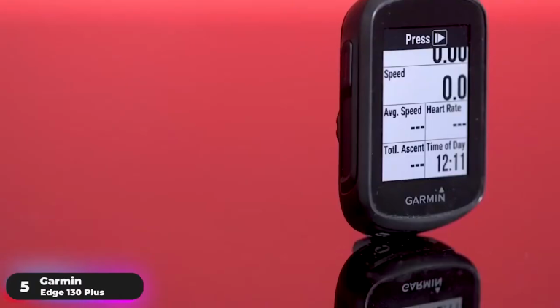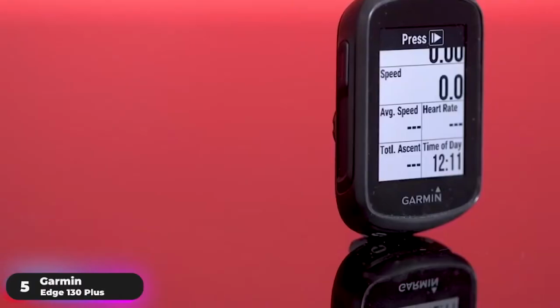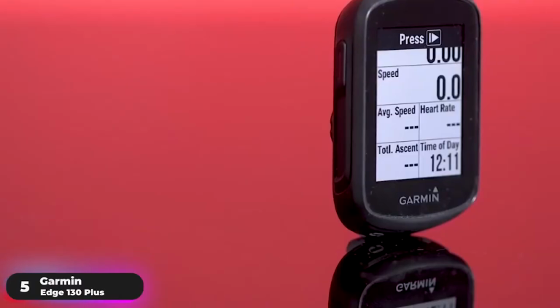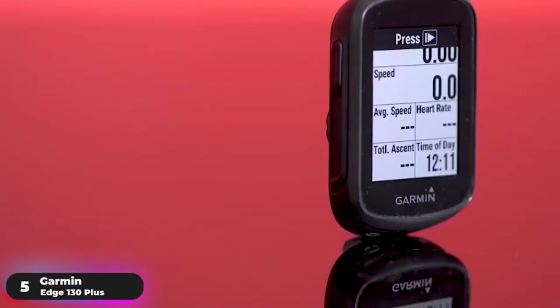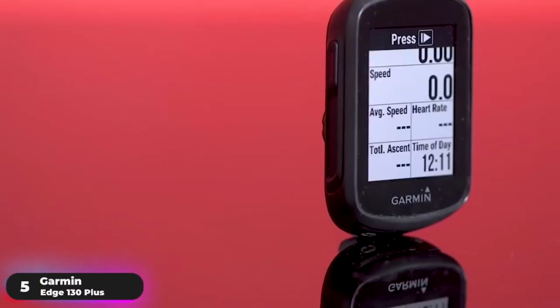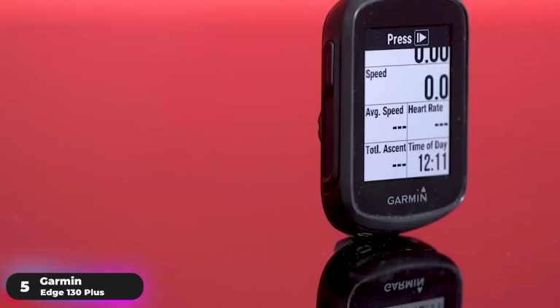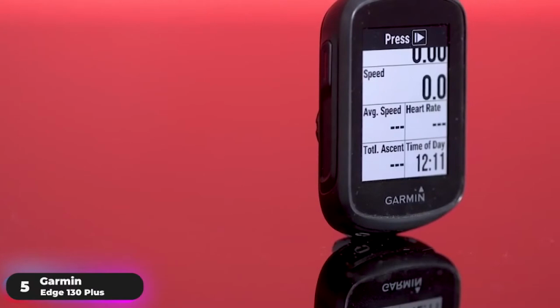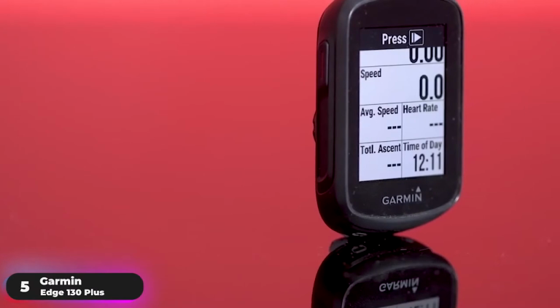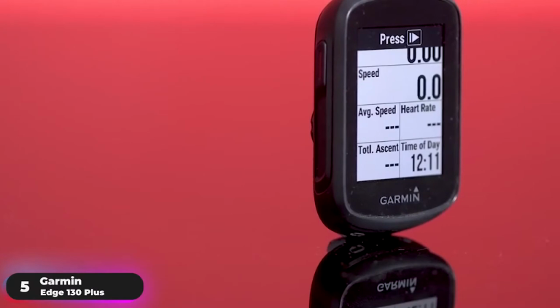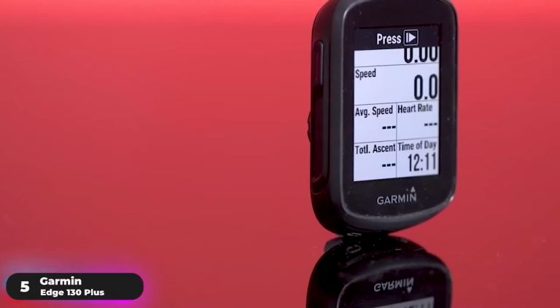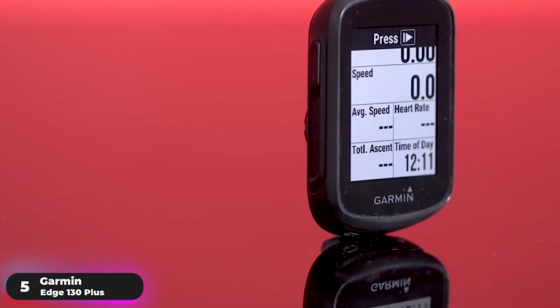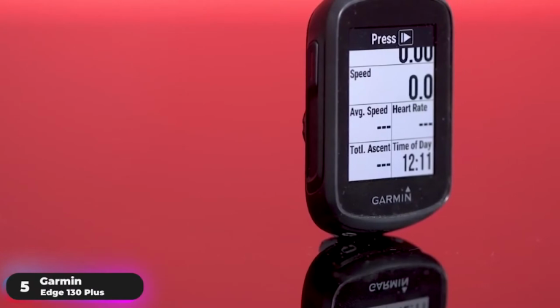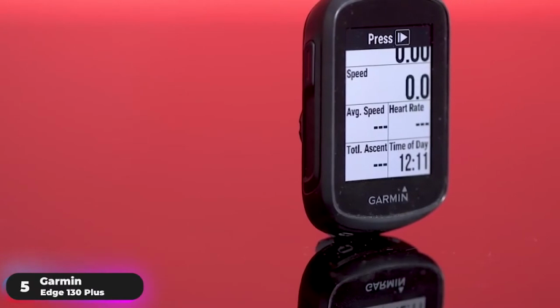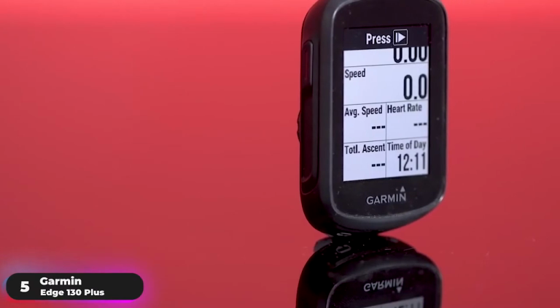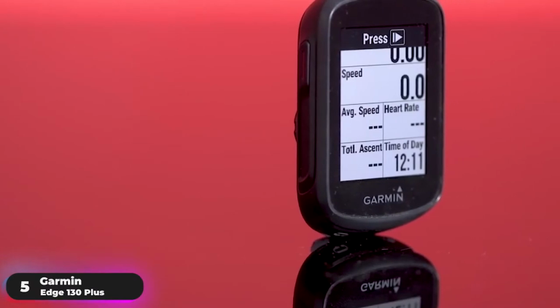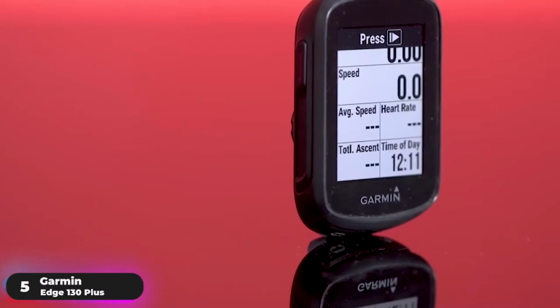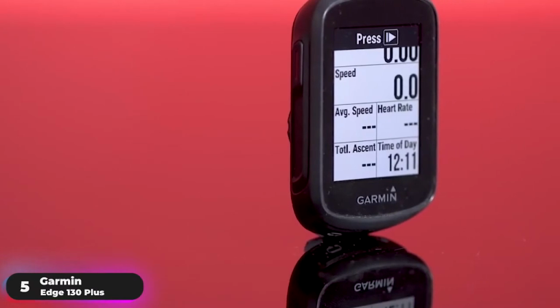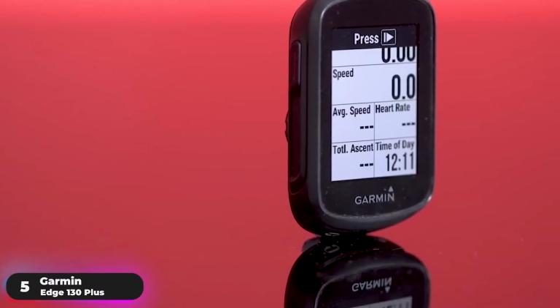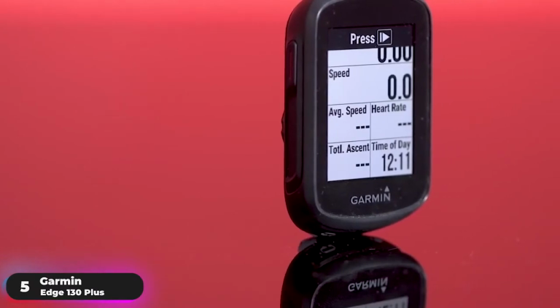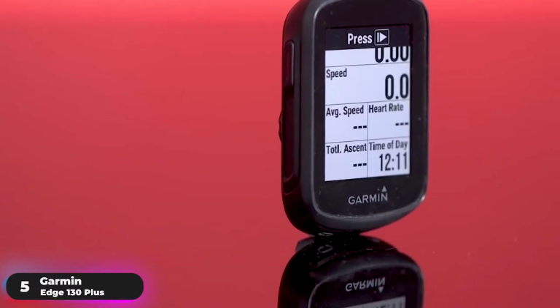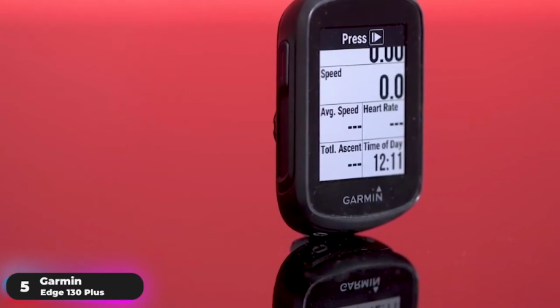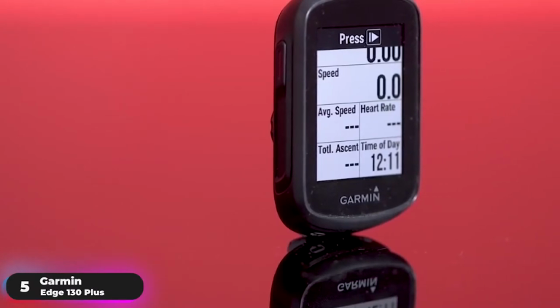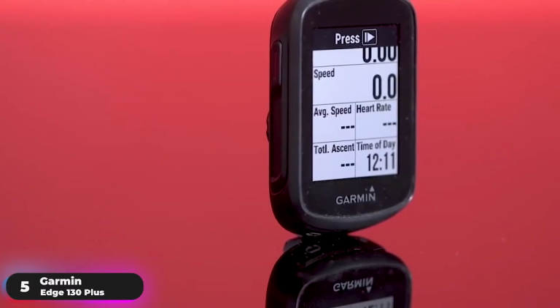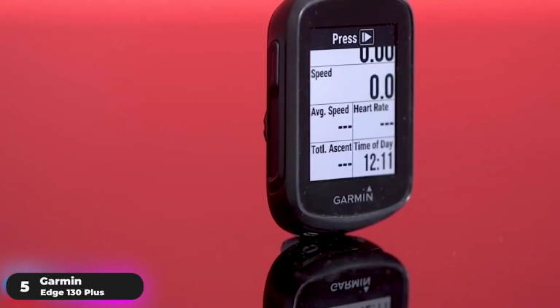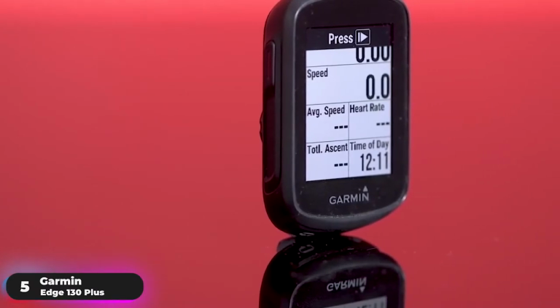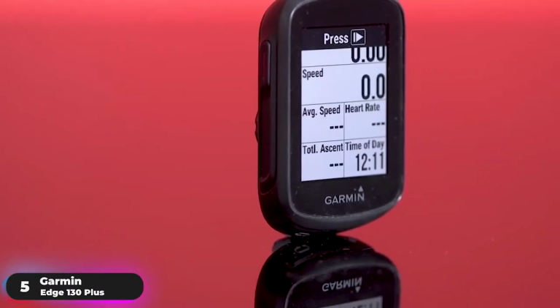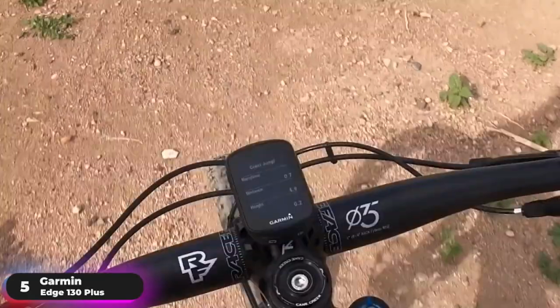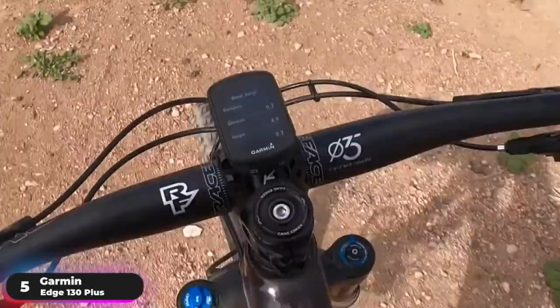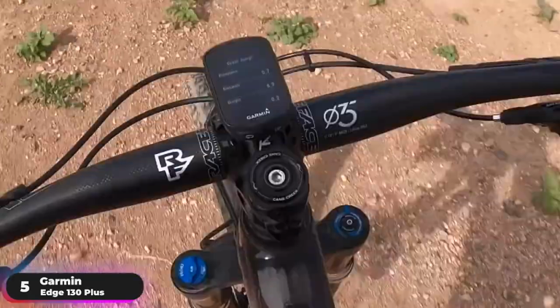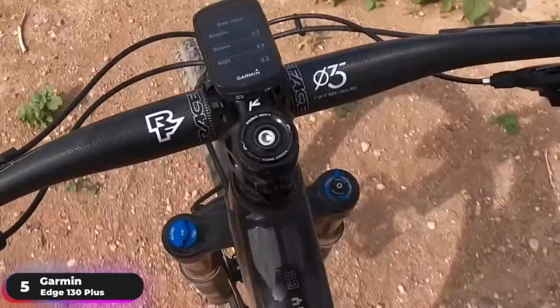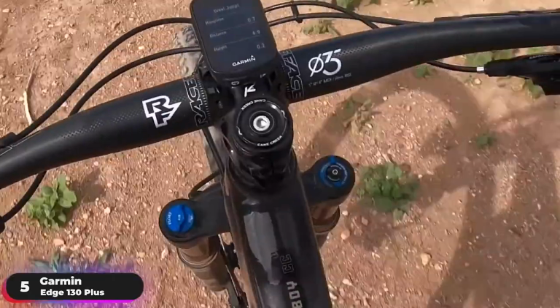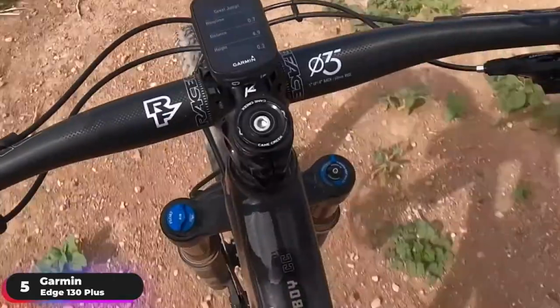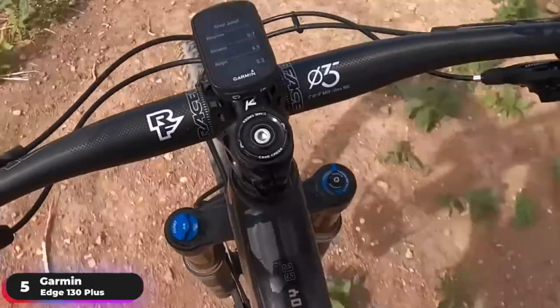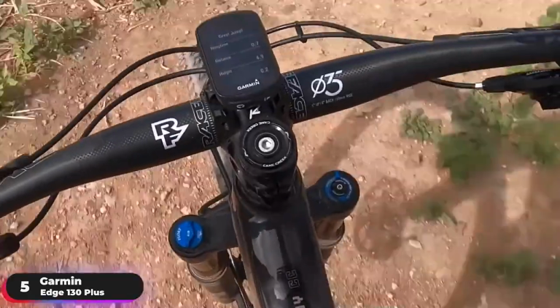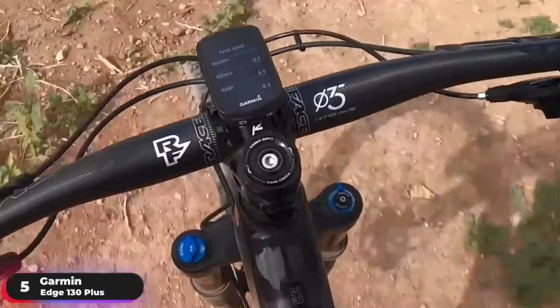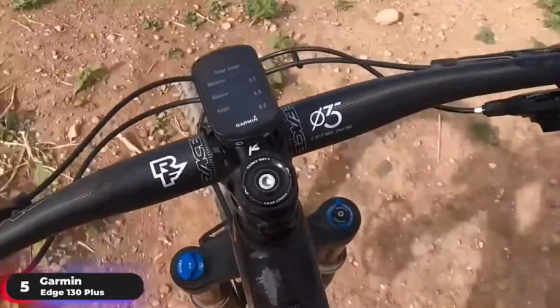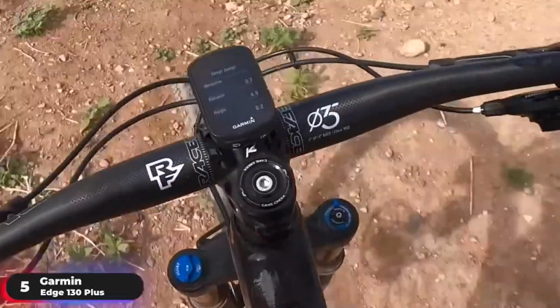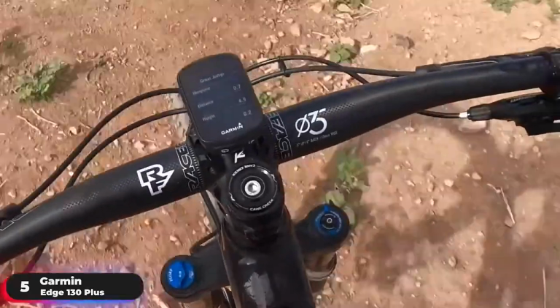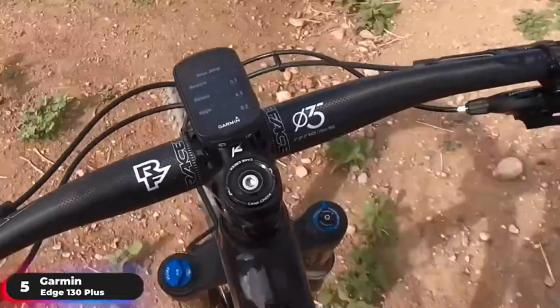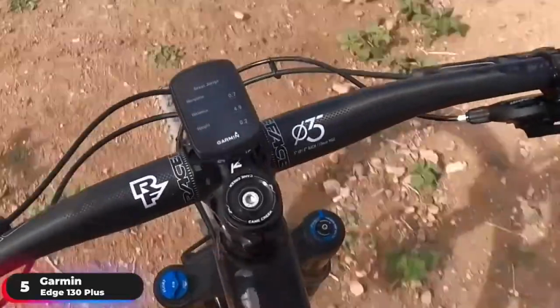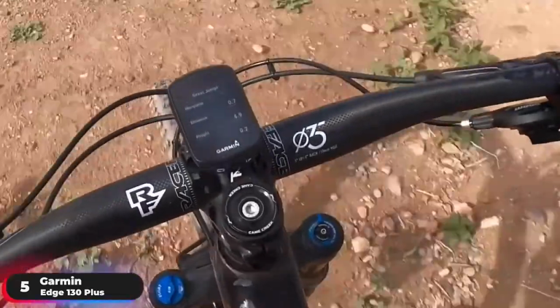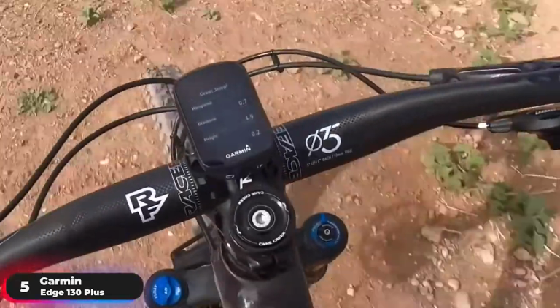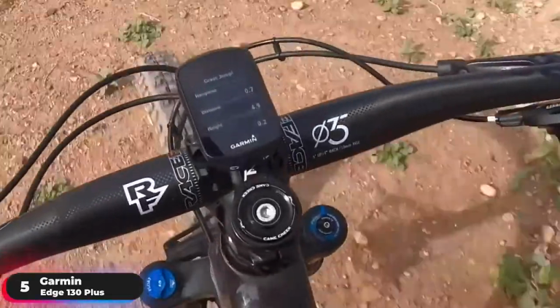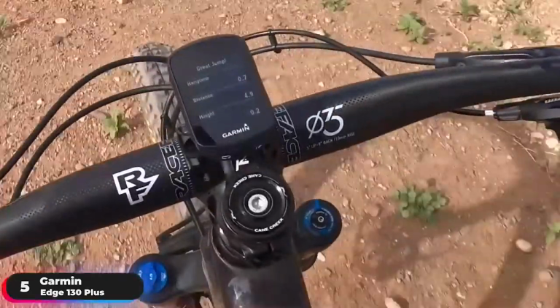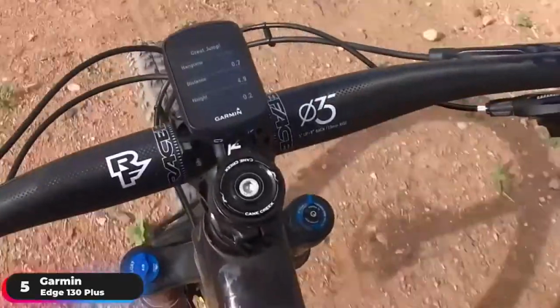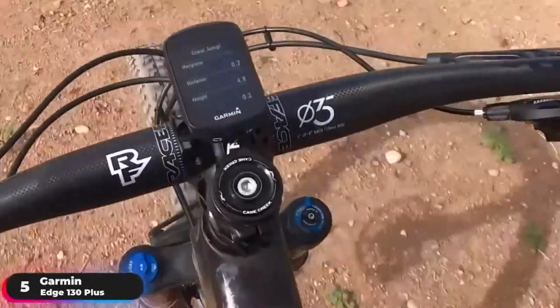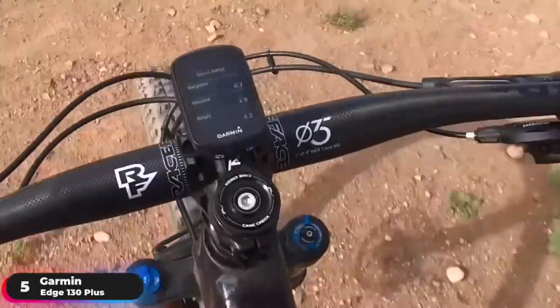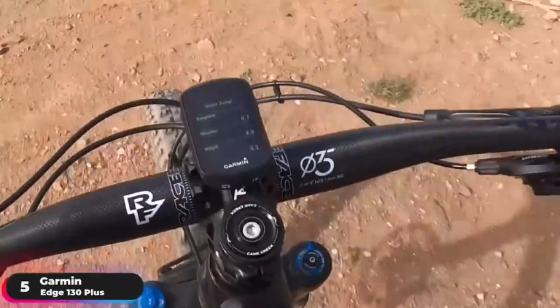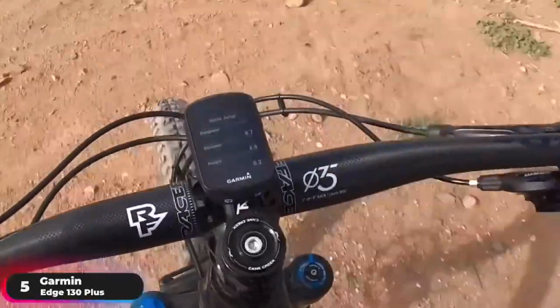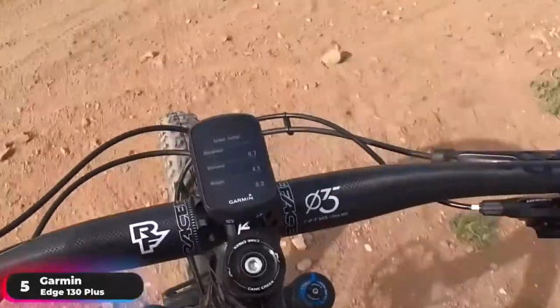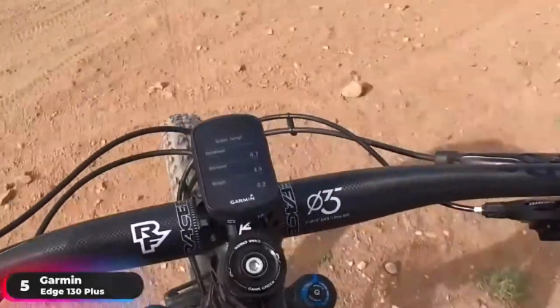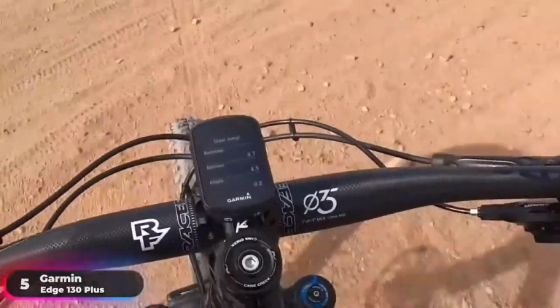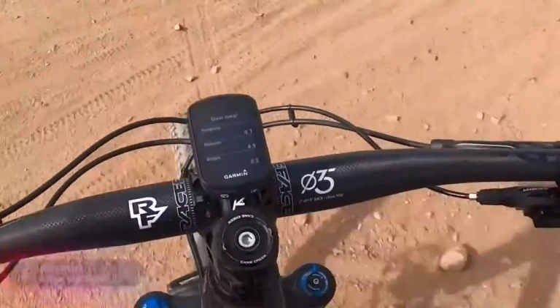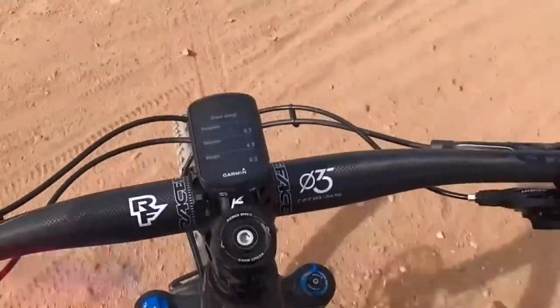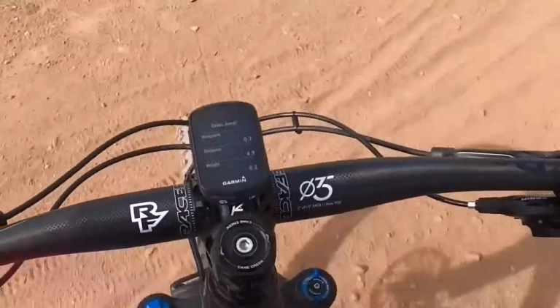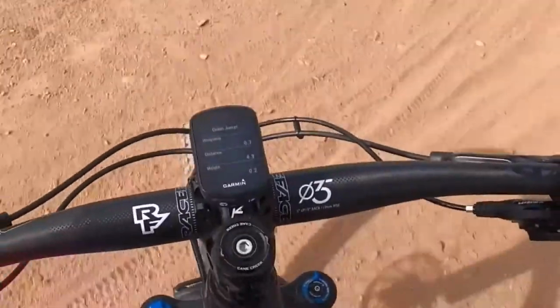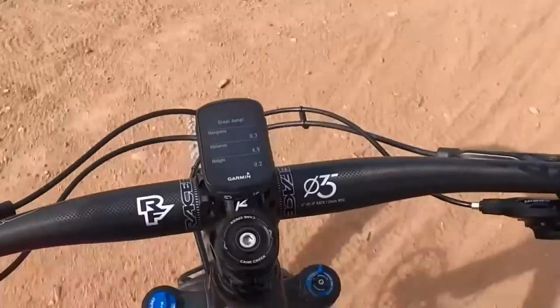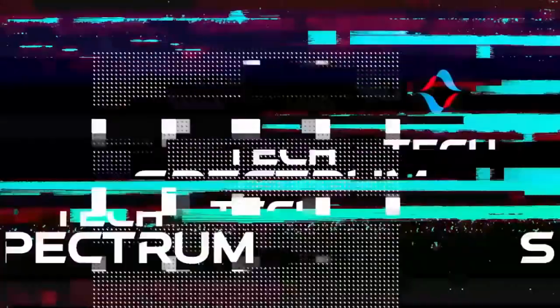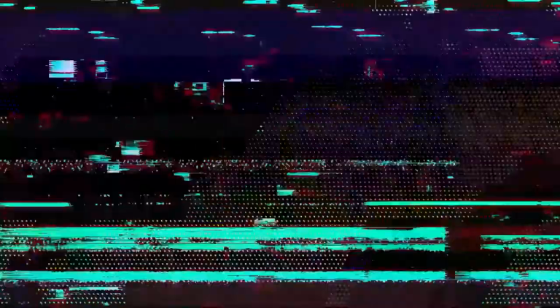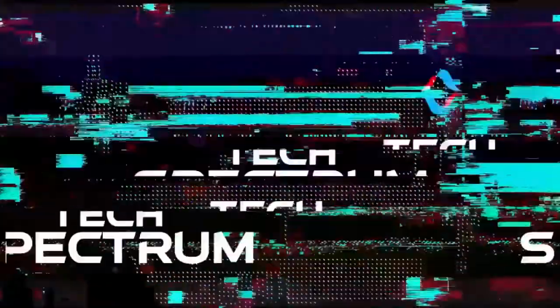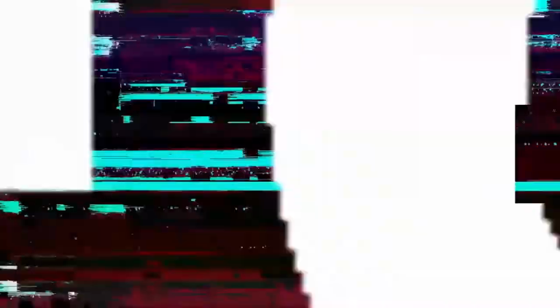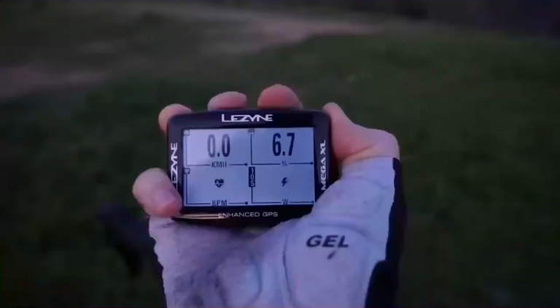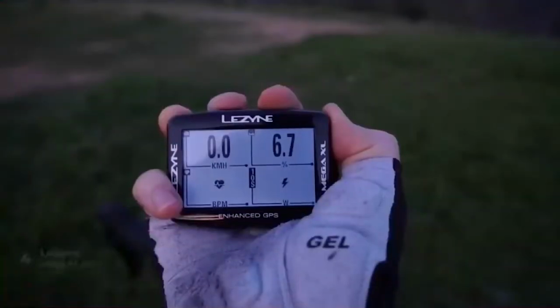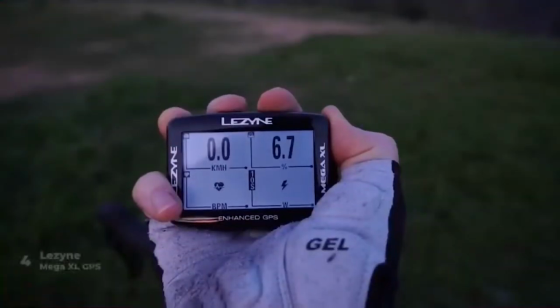If you're looking for an entry-level option to get started, the Garmin Edge 130 Plus is a great choice. Number 4.